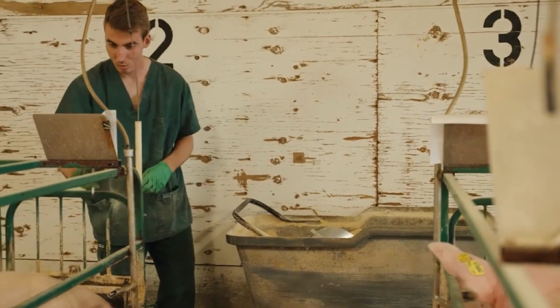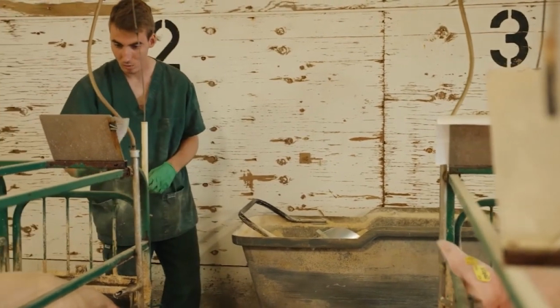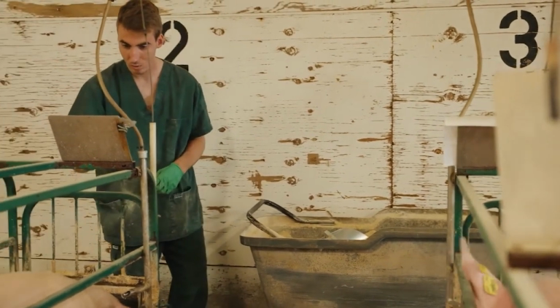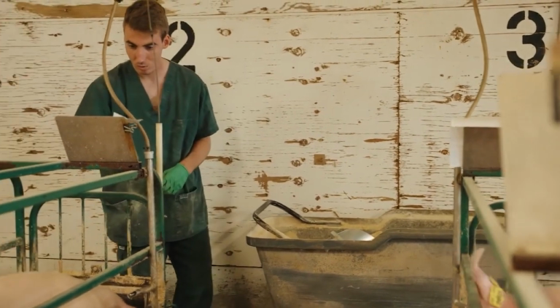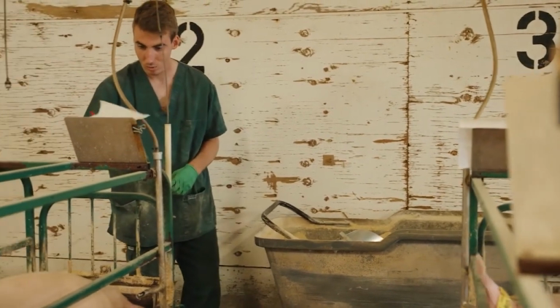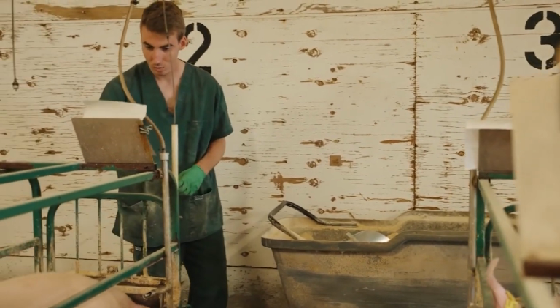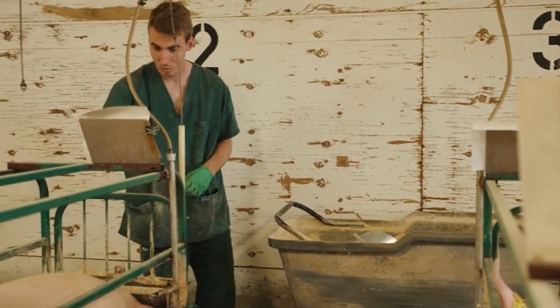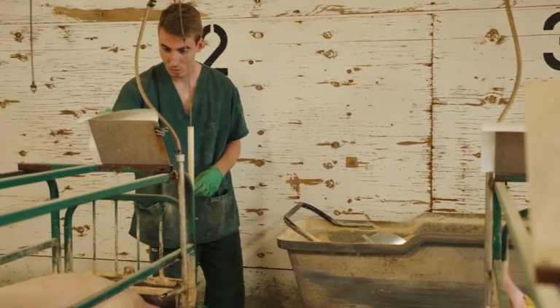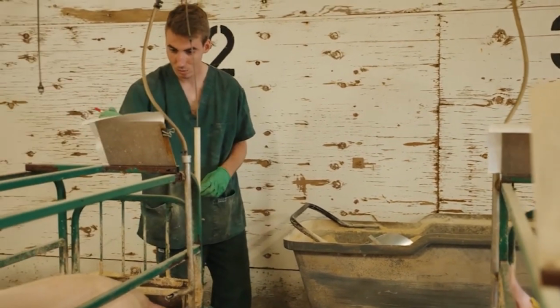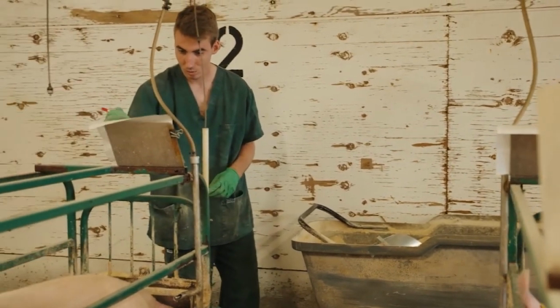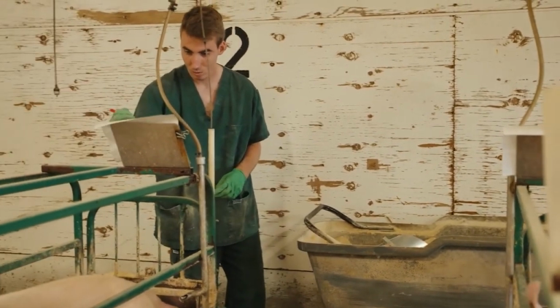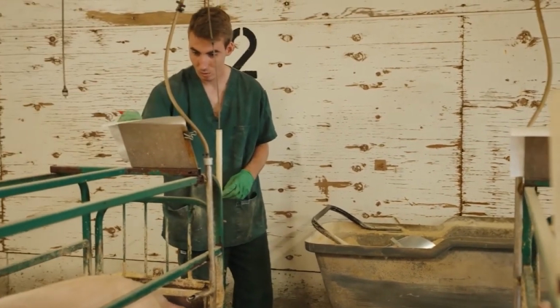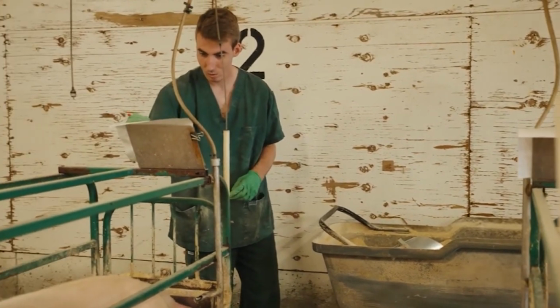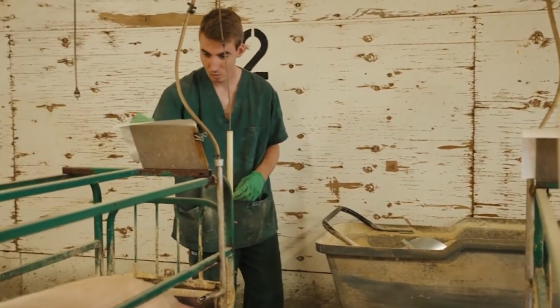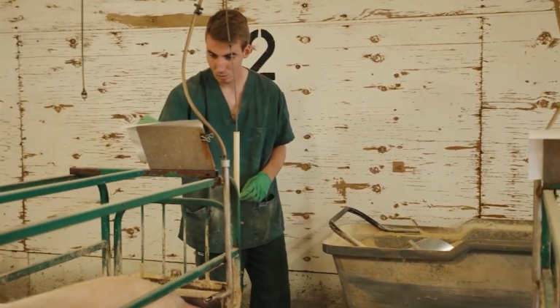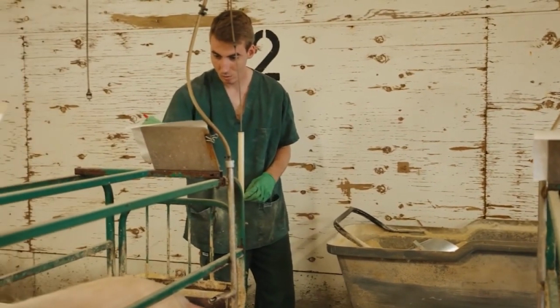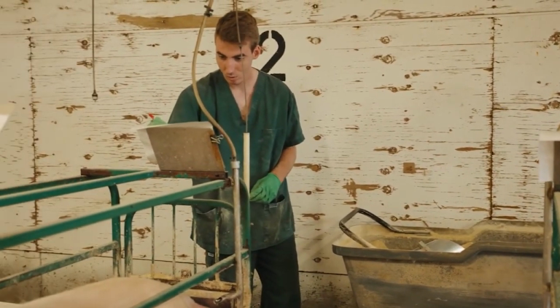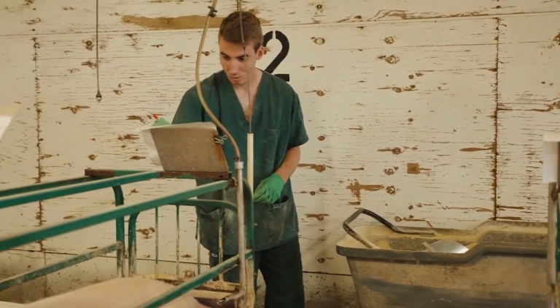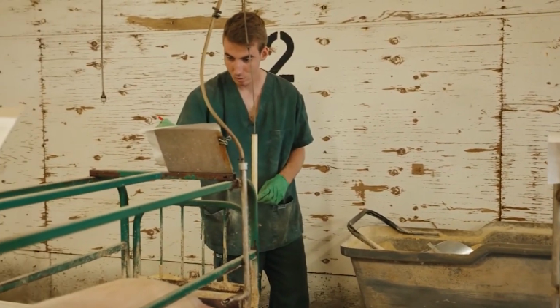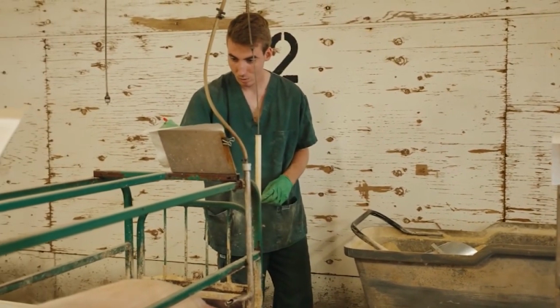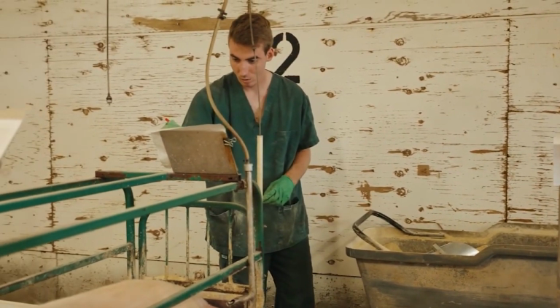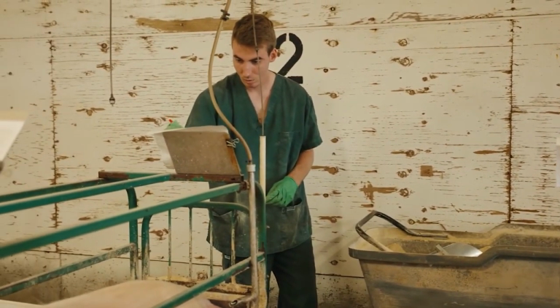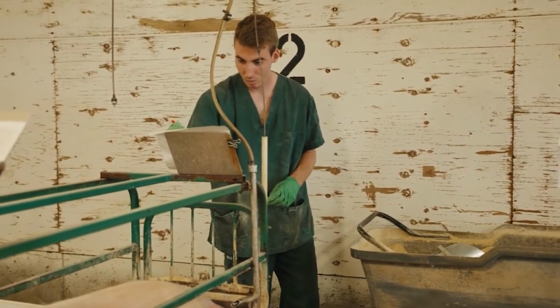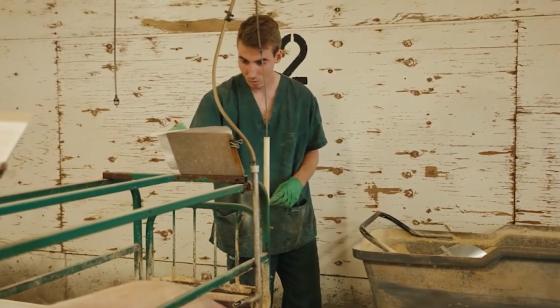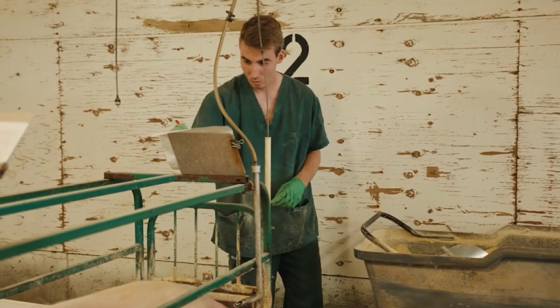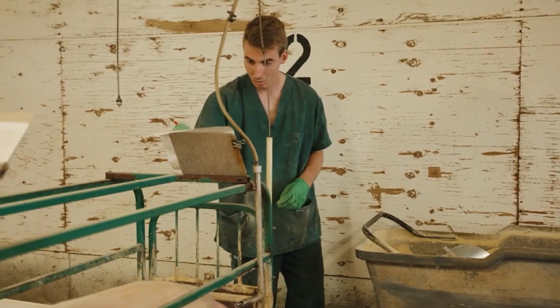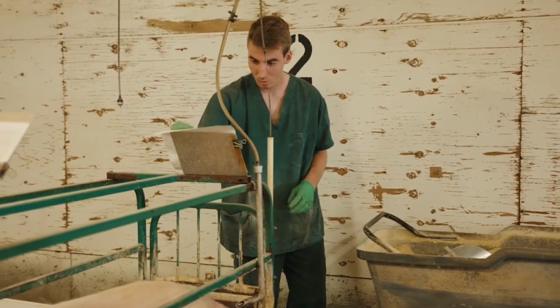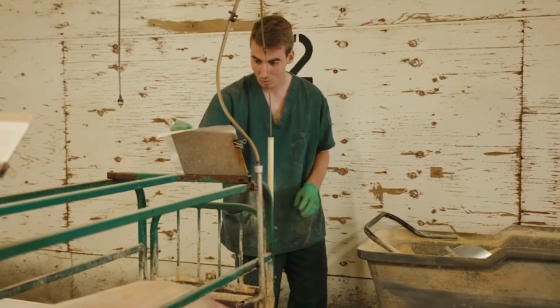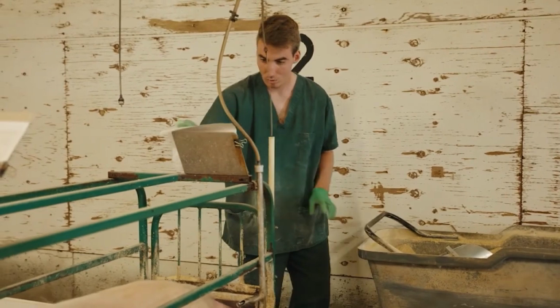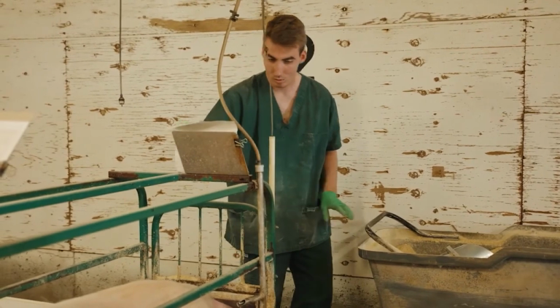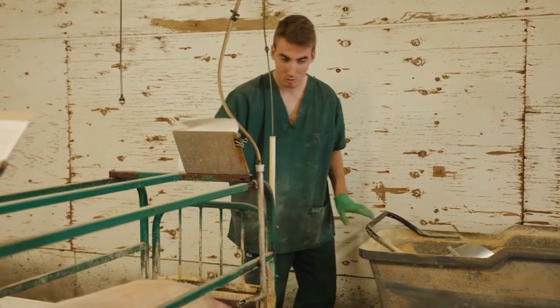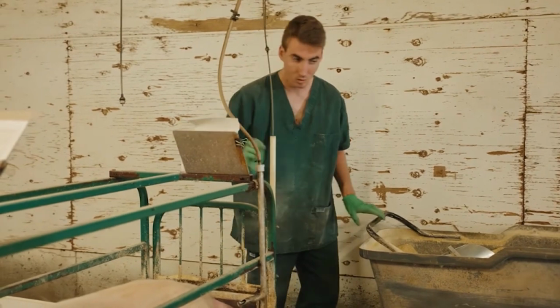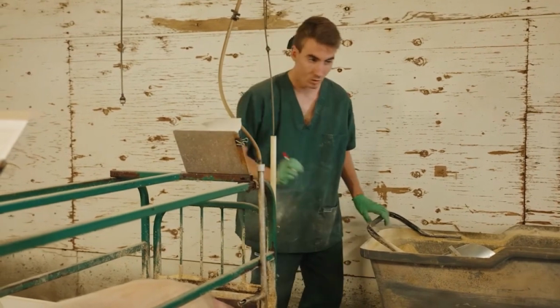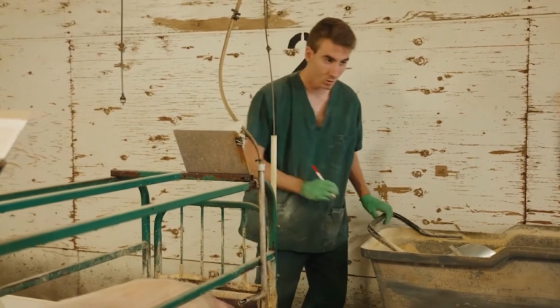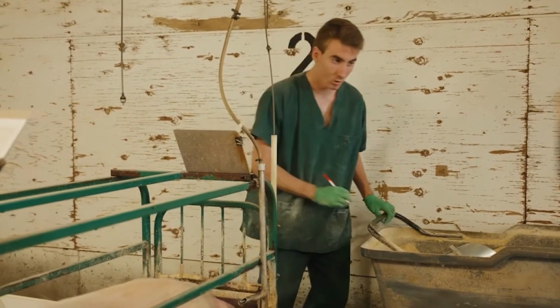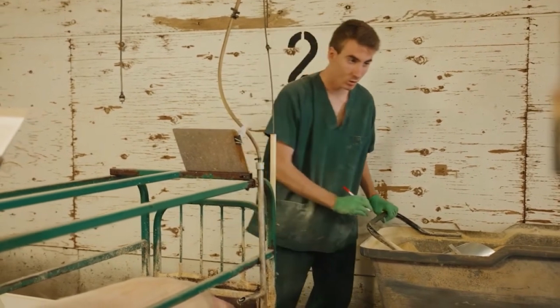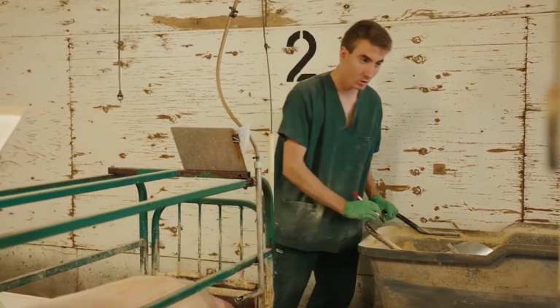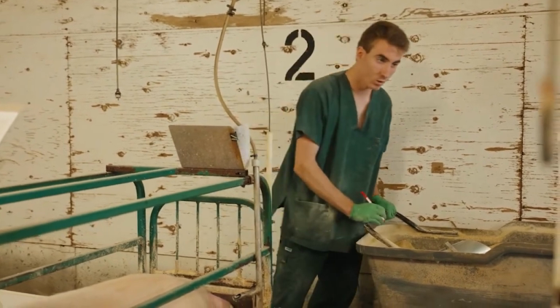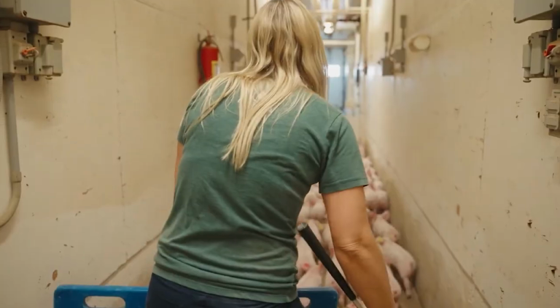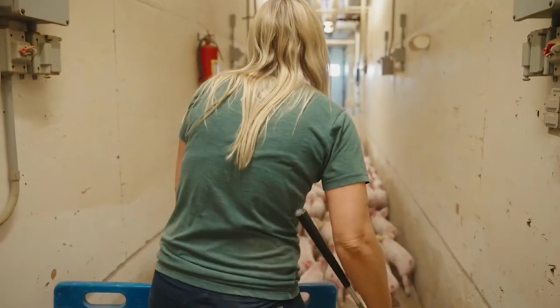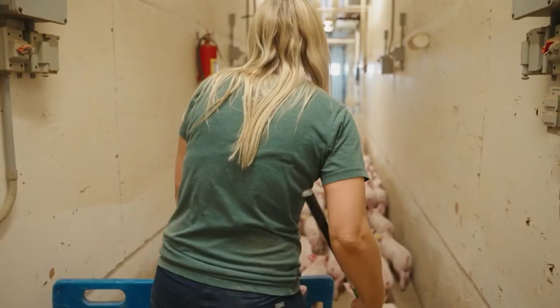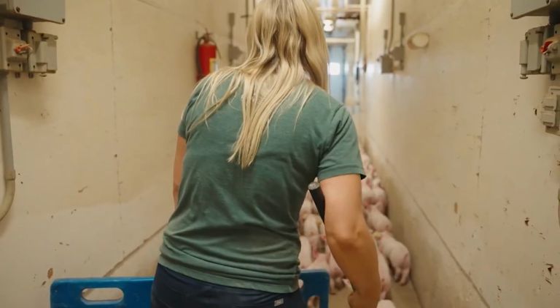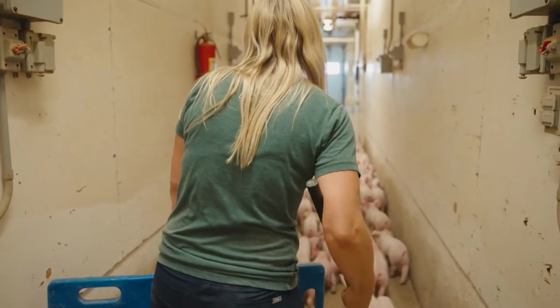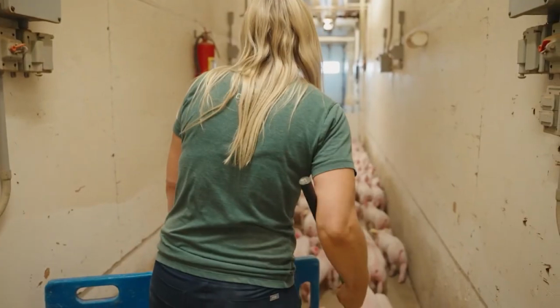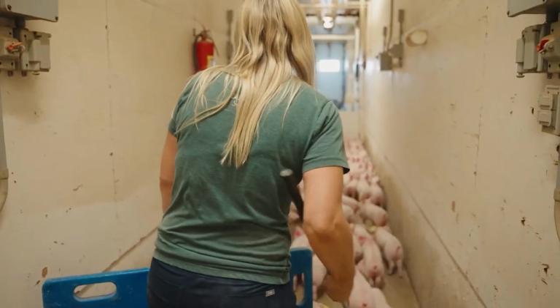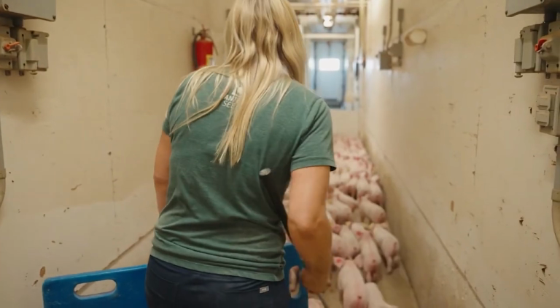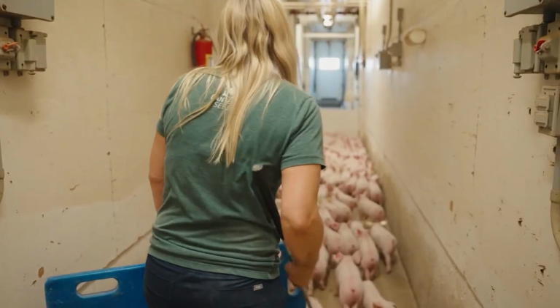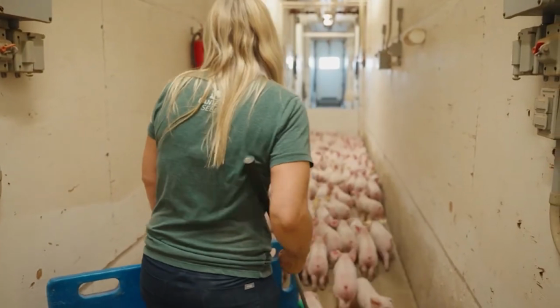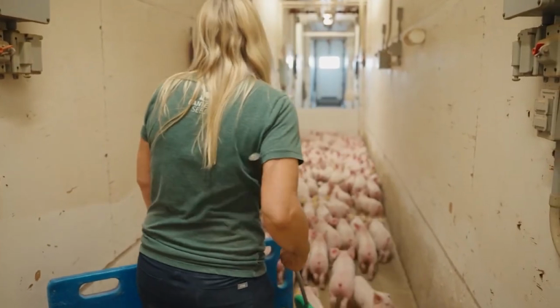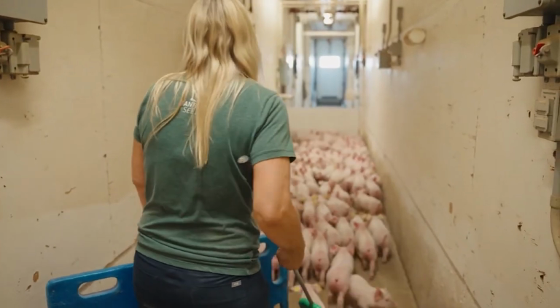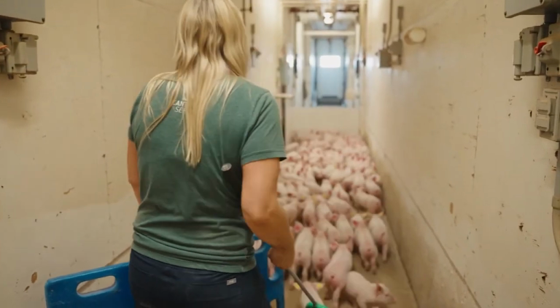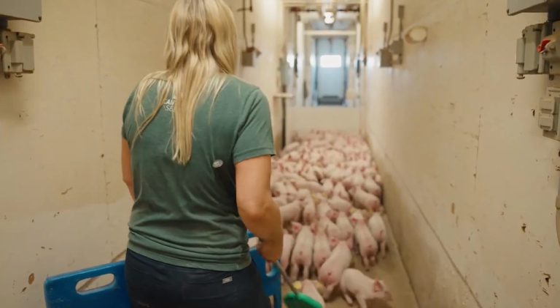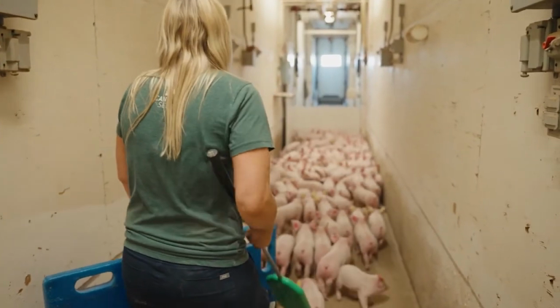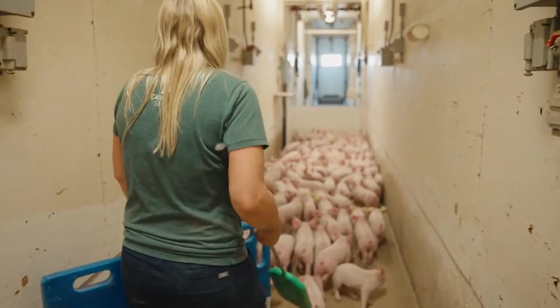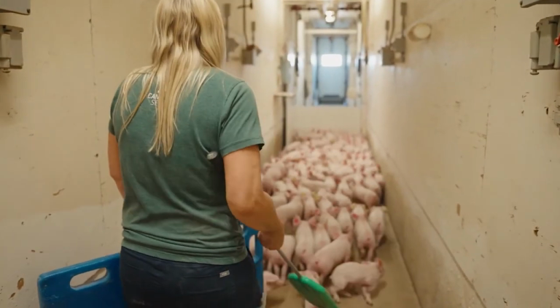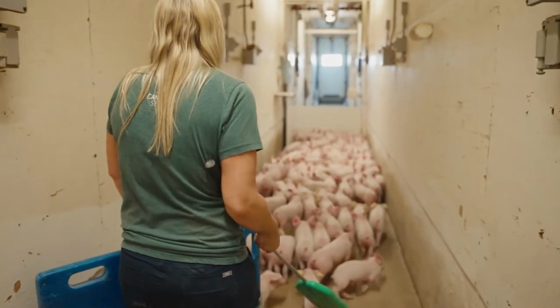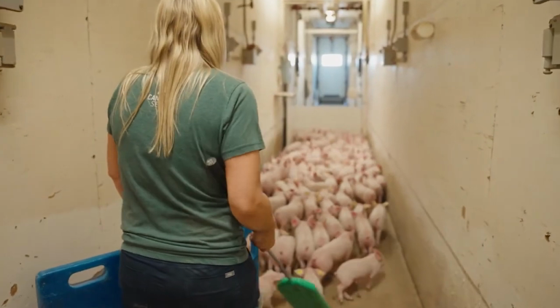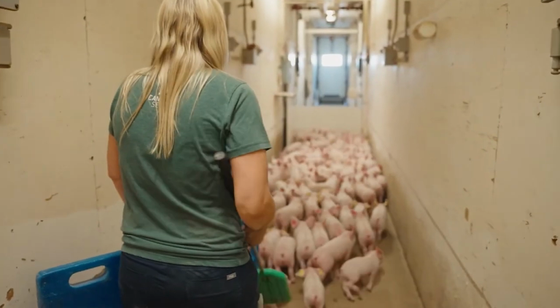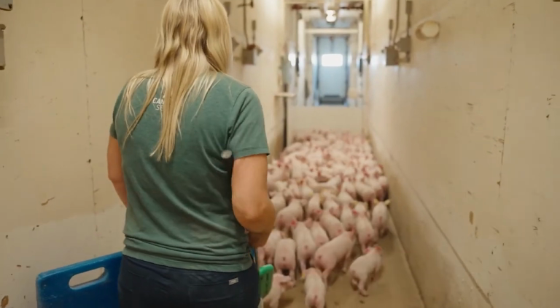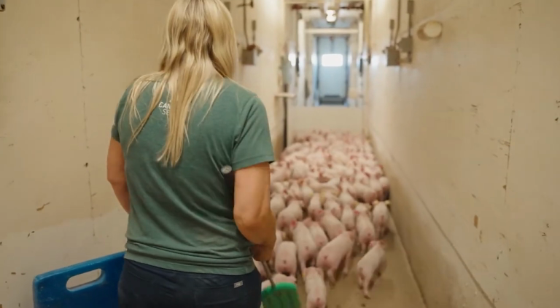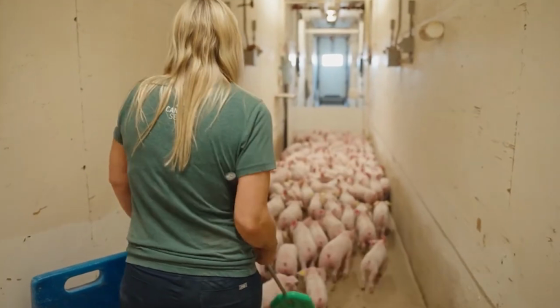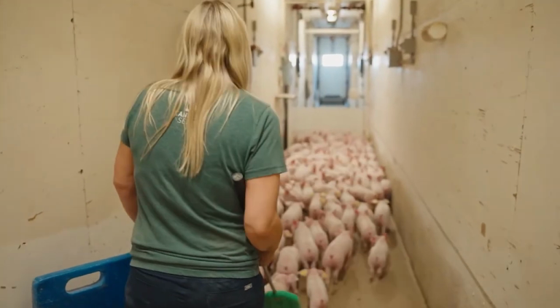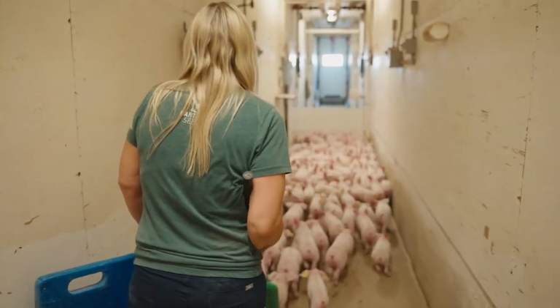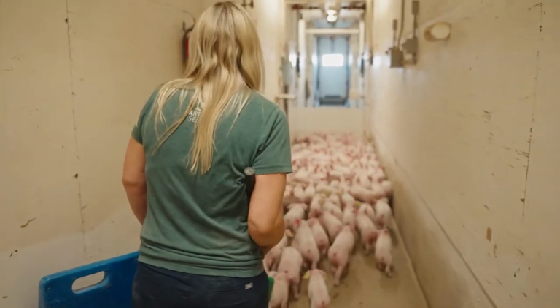For the first three weeks, piglets rely on their mother's milk, which provides essential nutrients and antibodies that help build their immune systems.